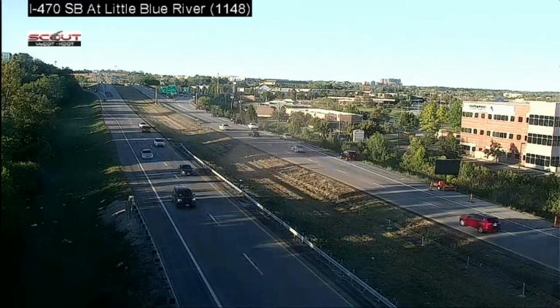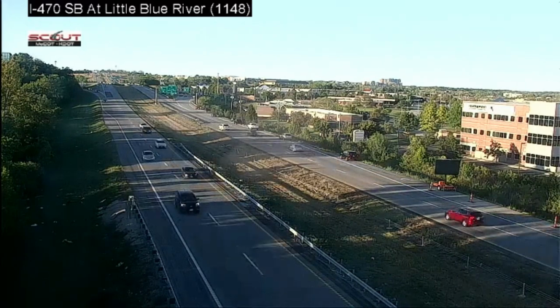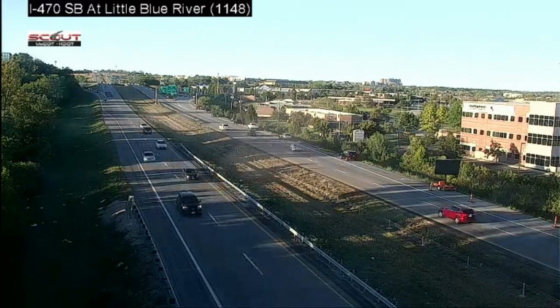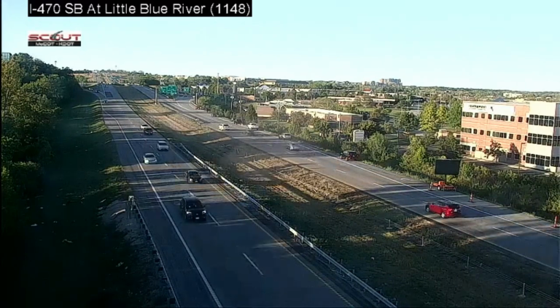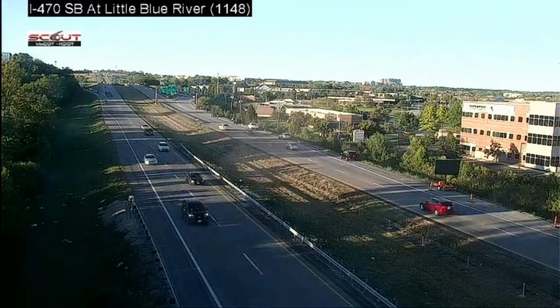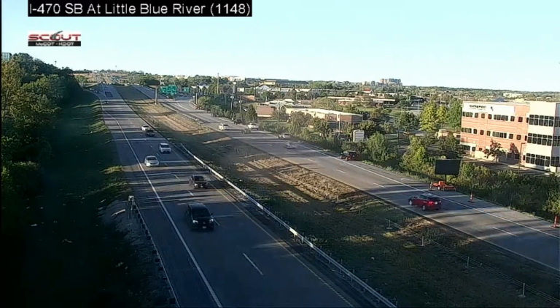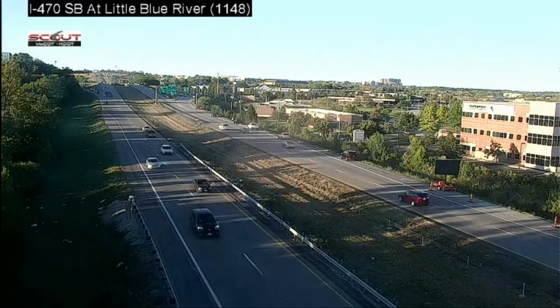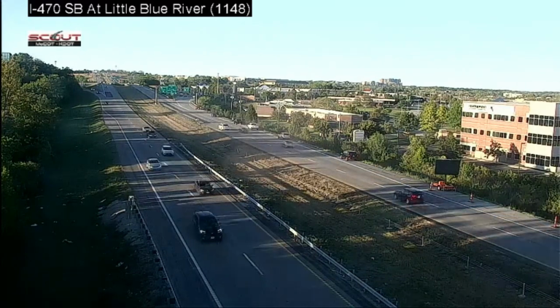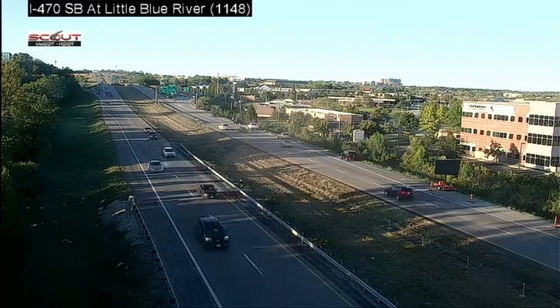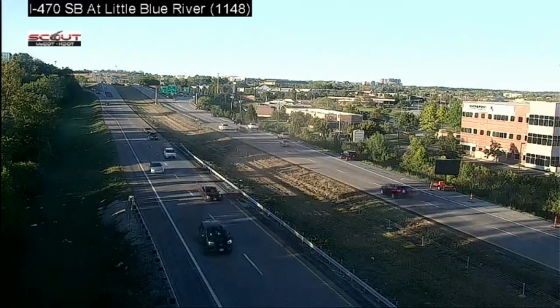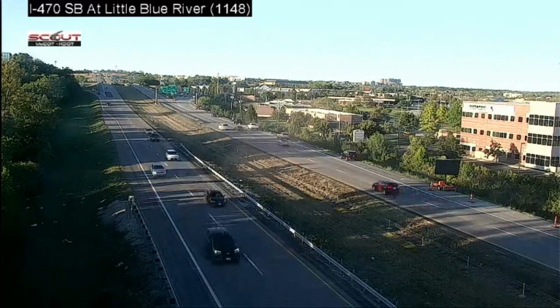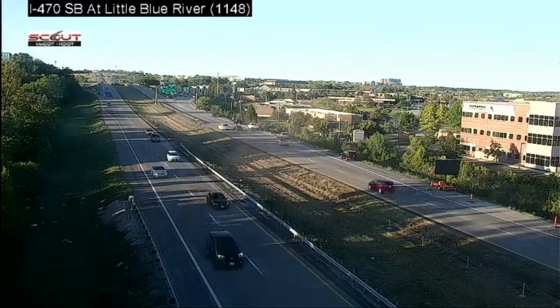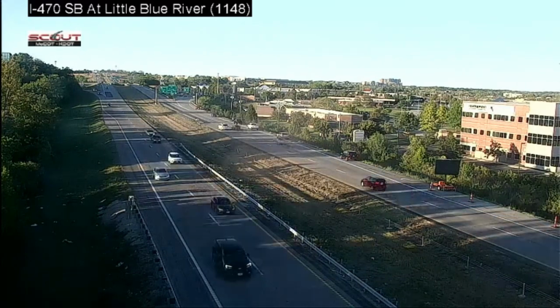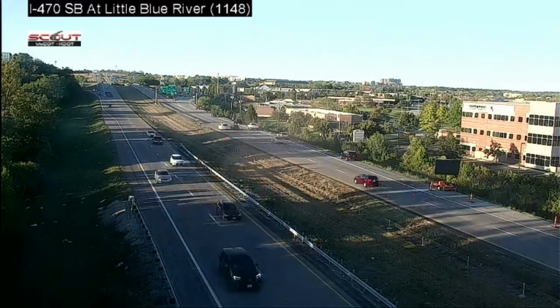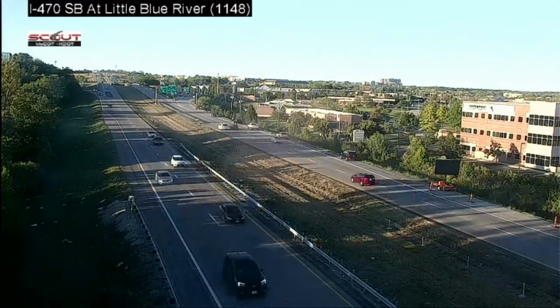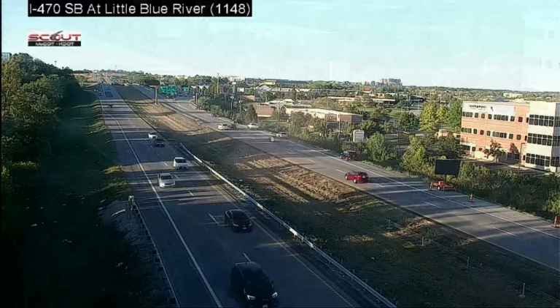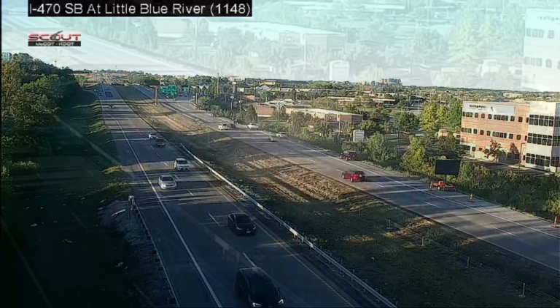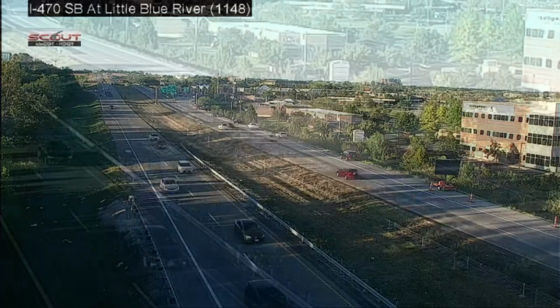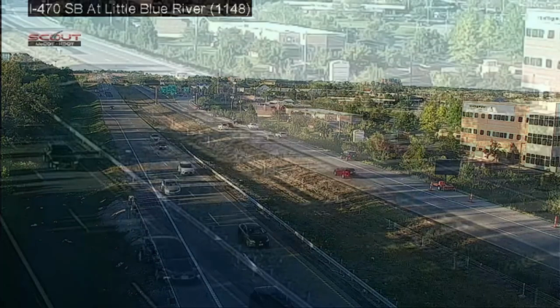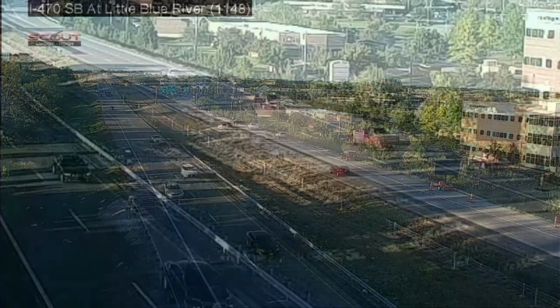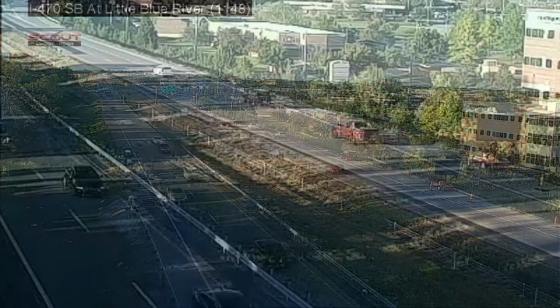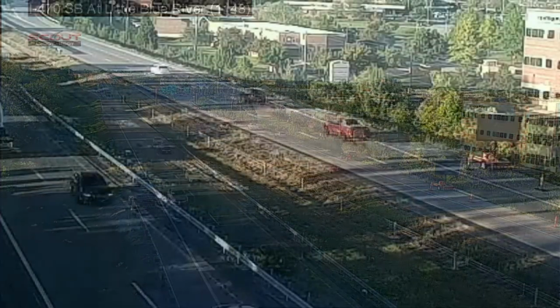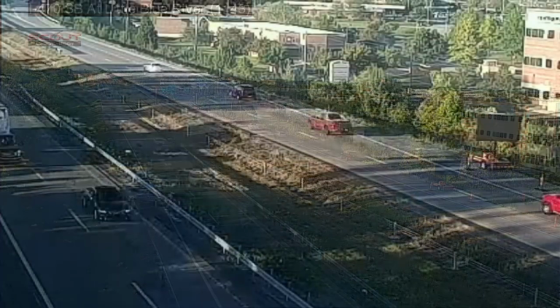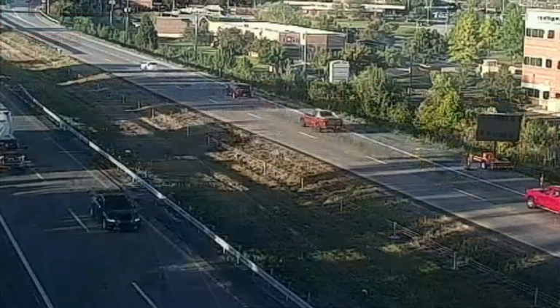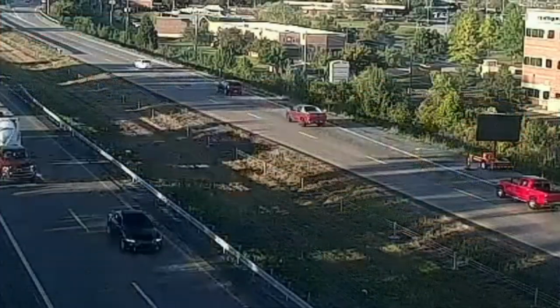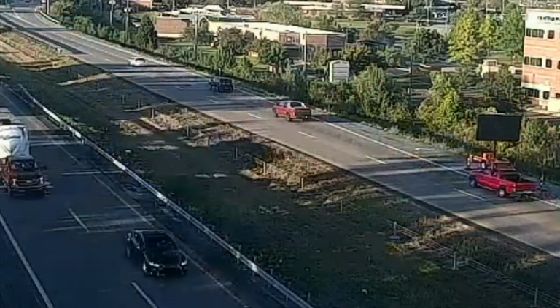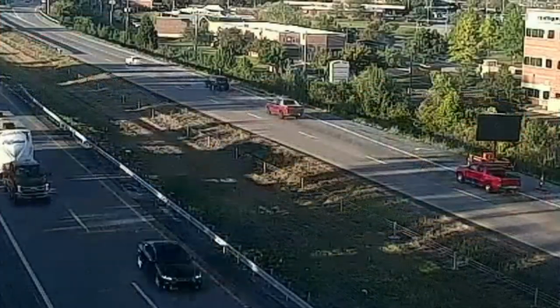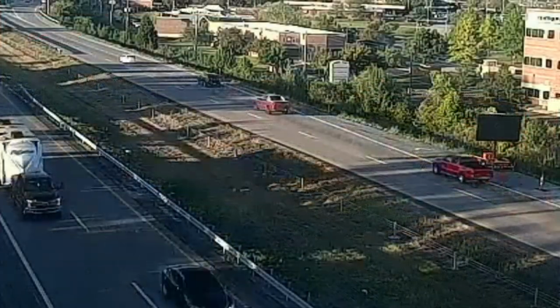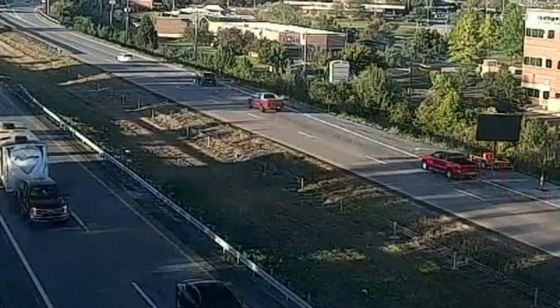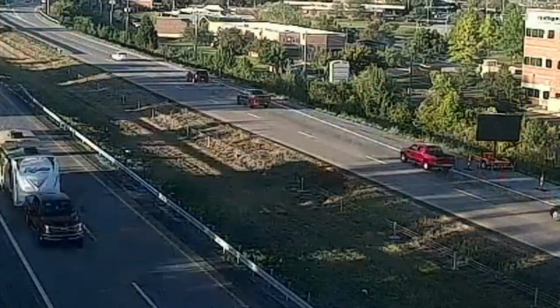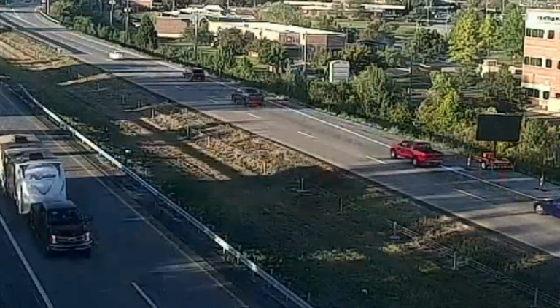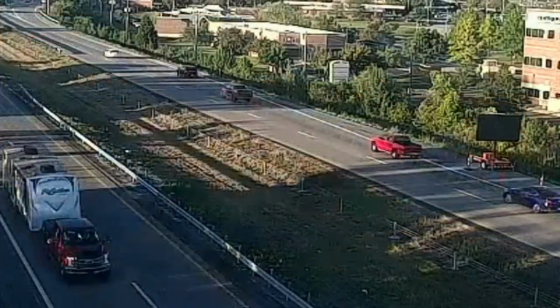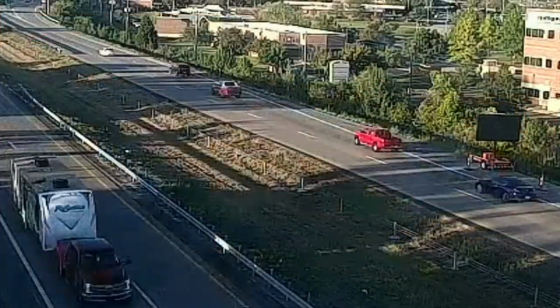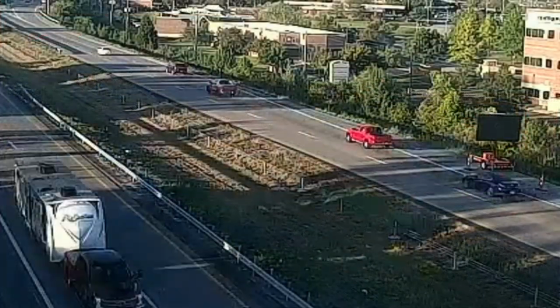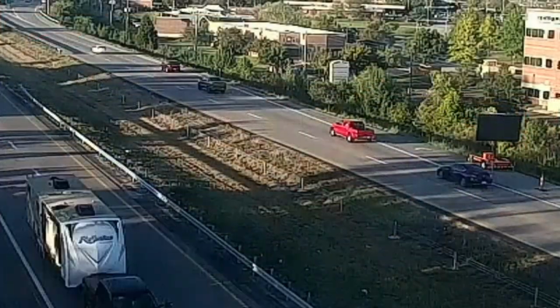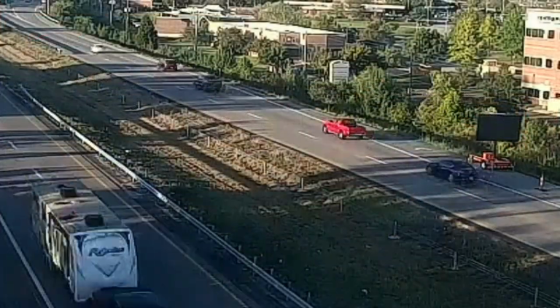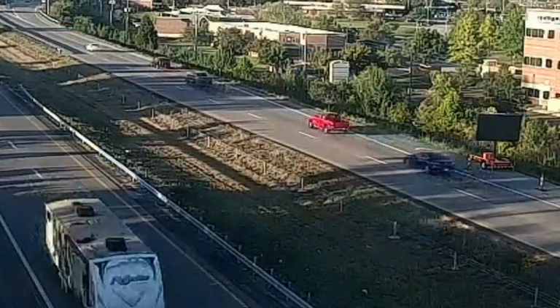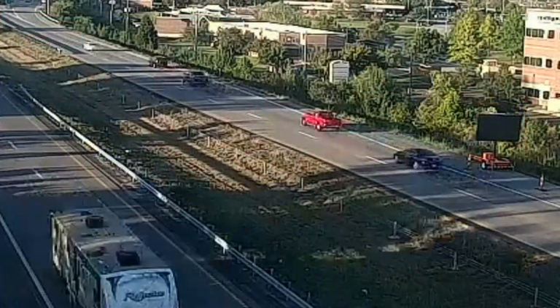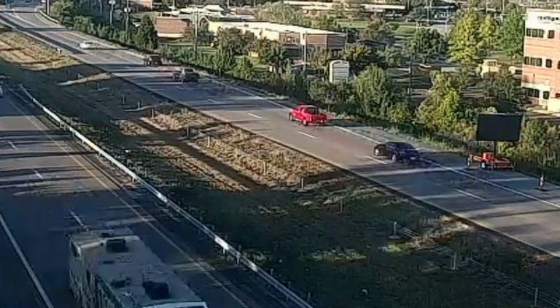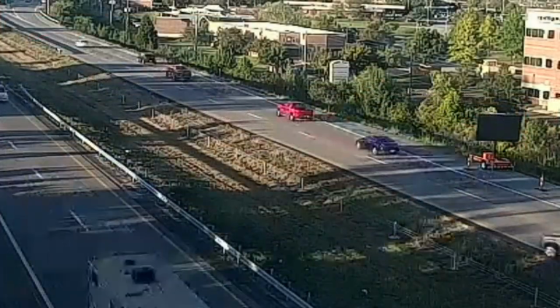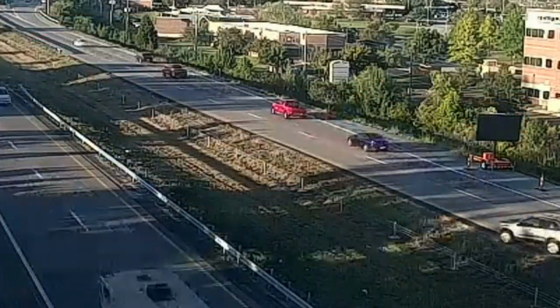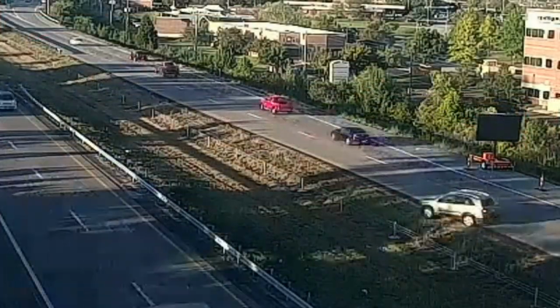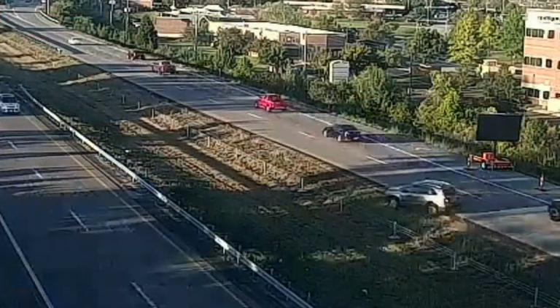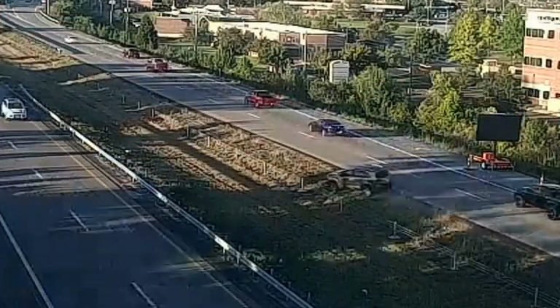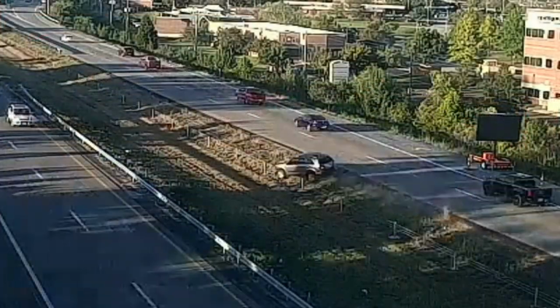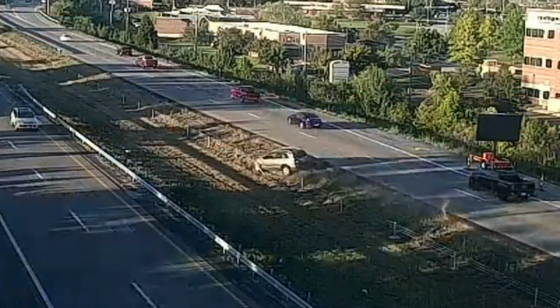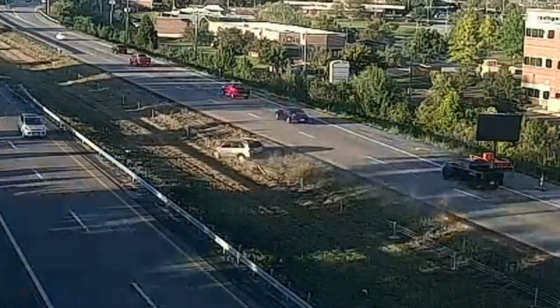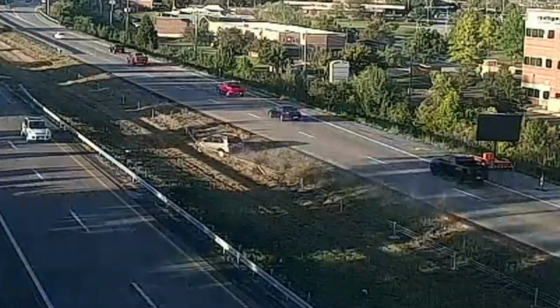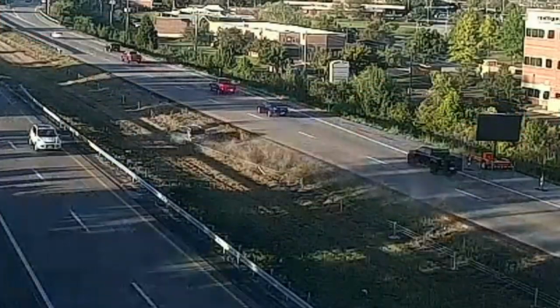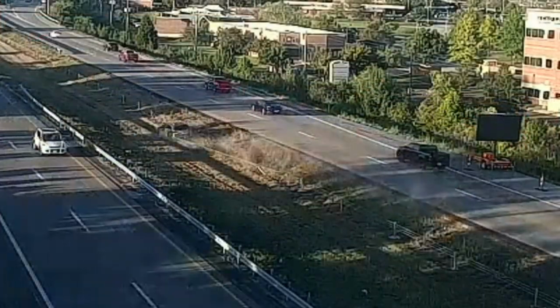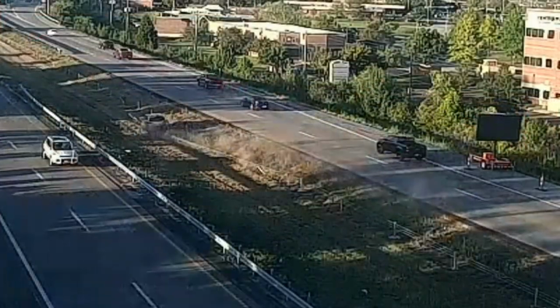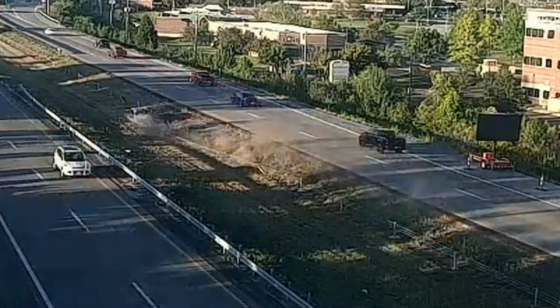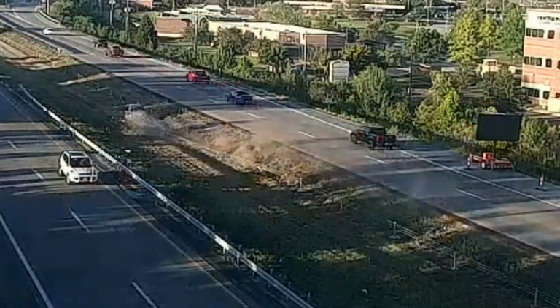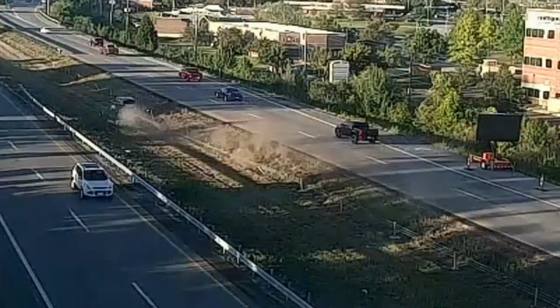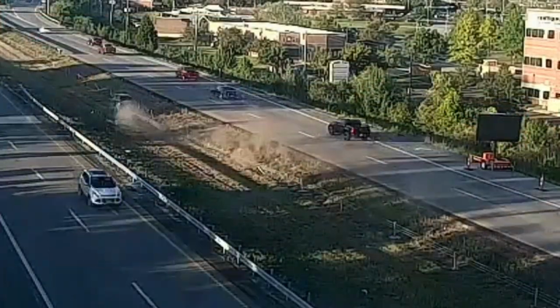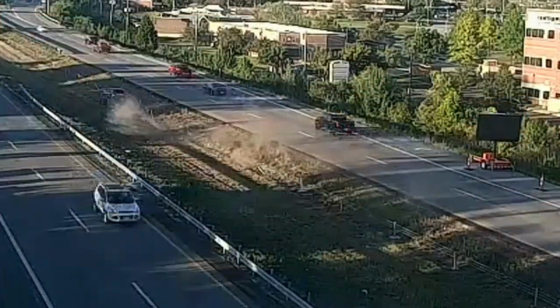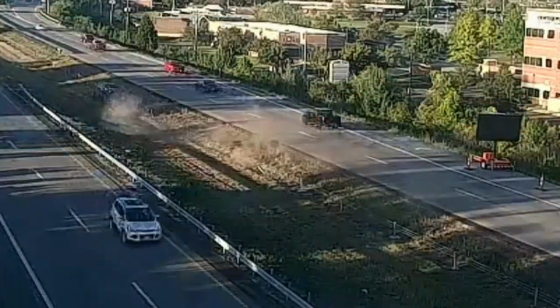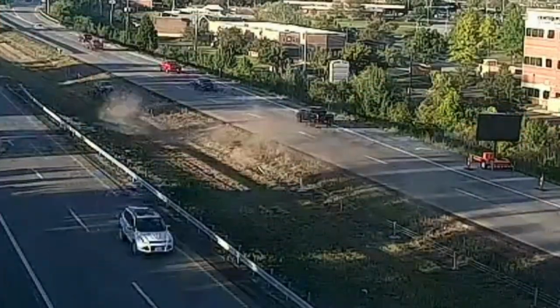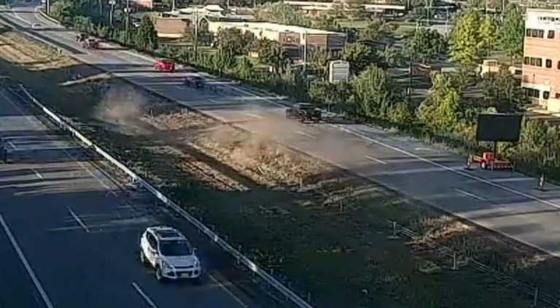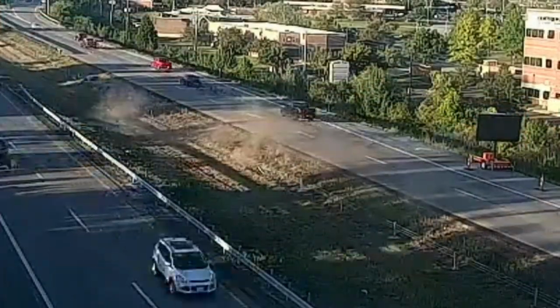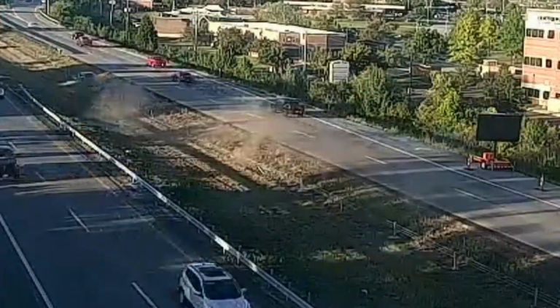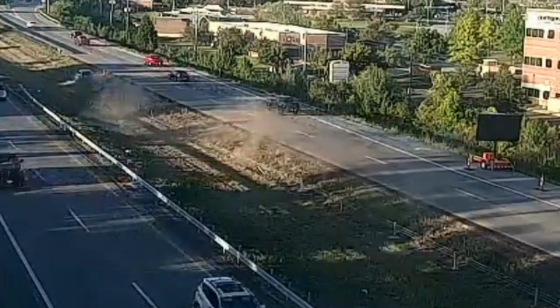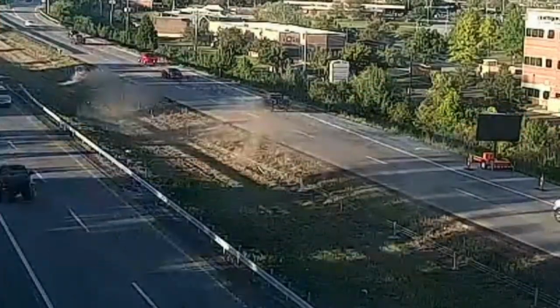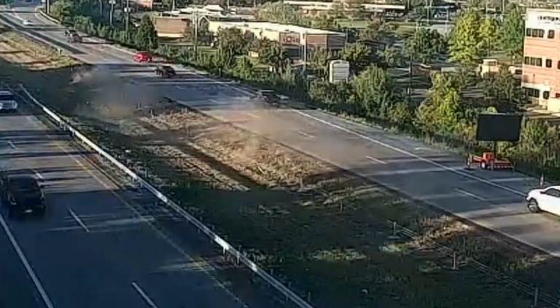Commentary is from the guardrail guy. Subscribe for similar videos involving roadside safety barrier crashes.